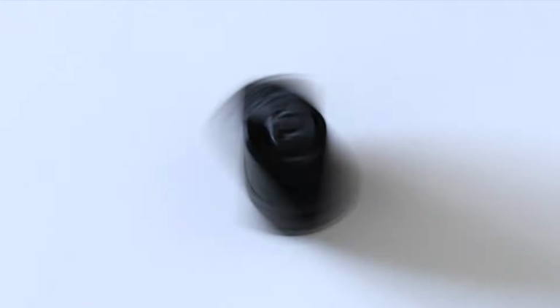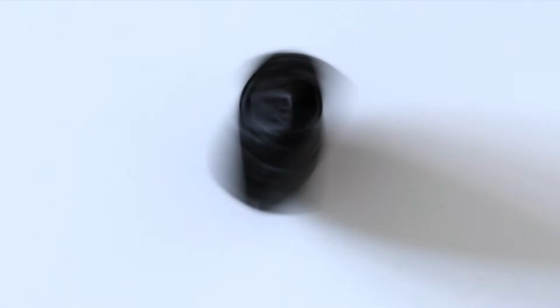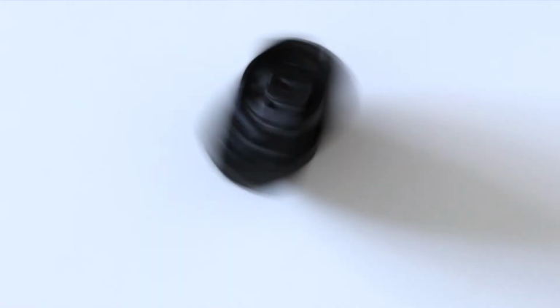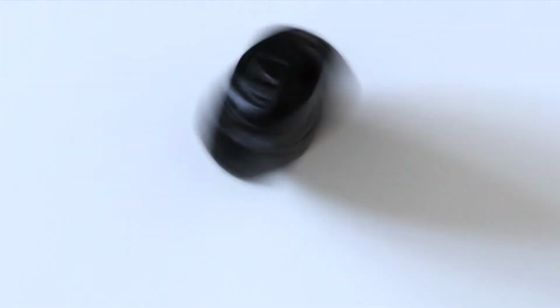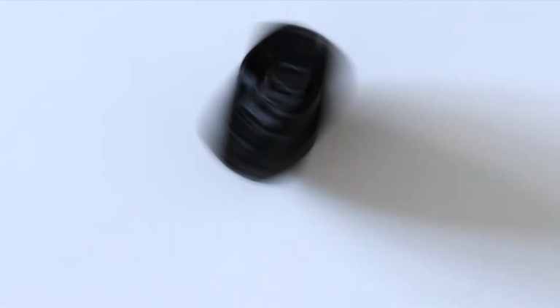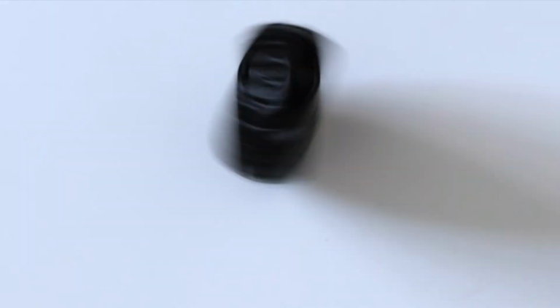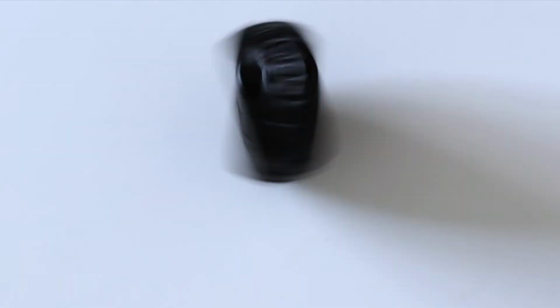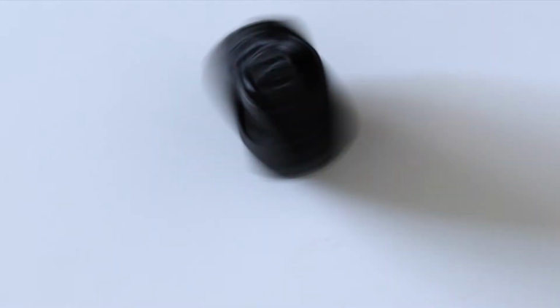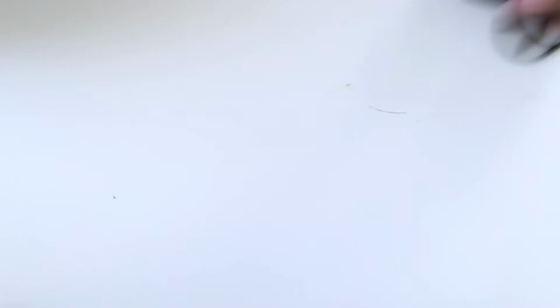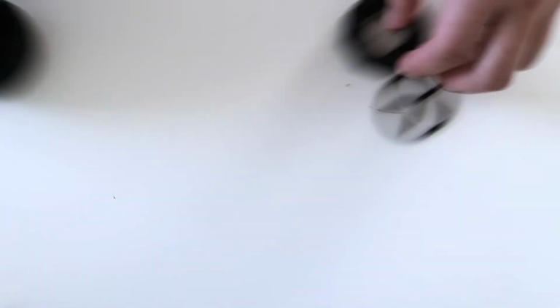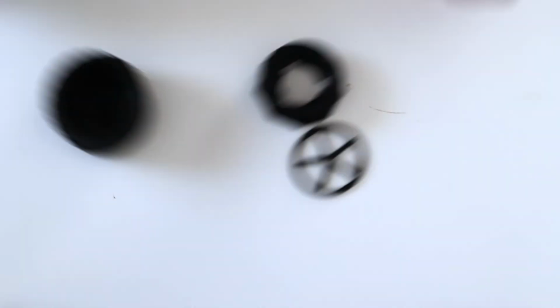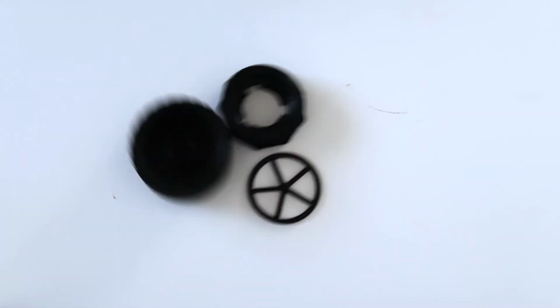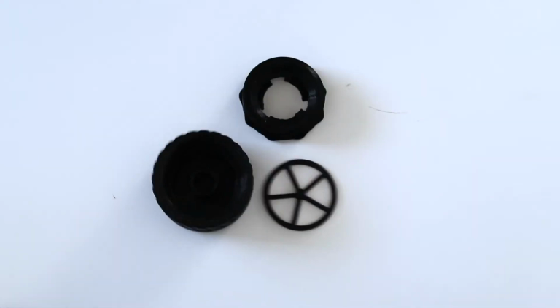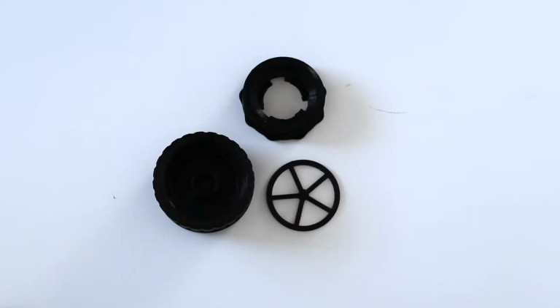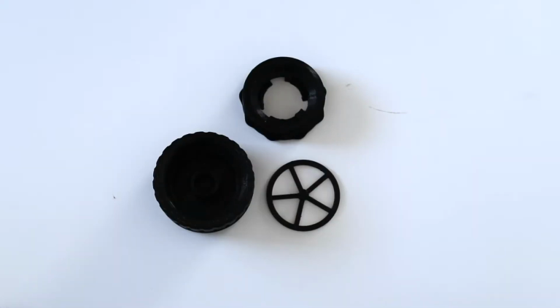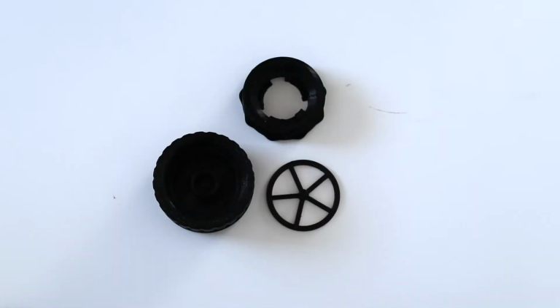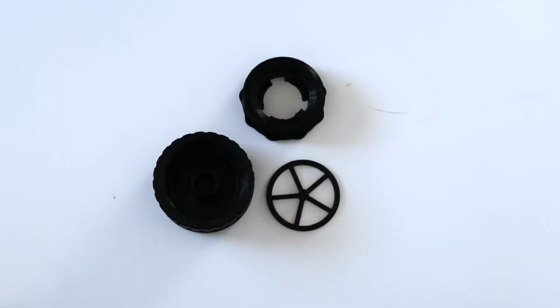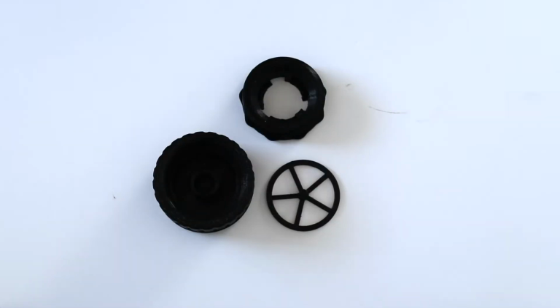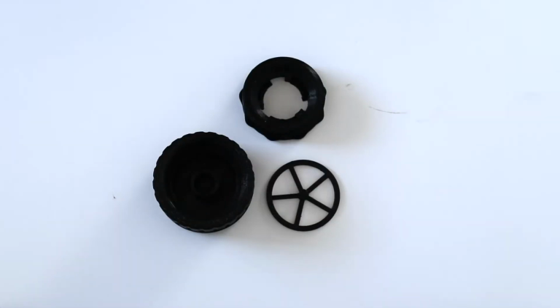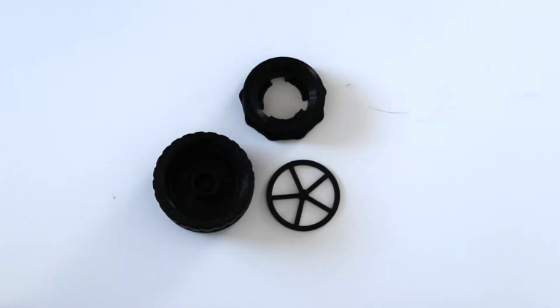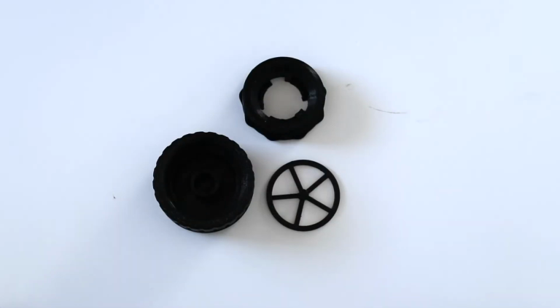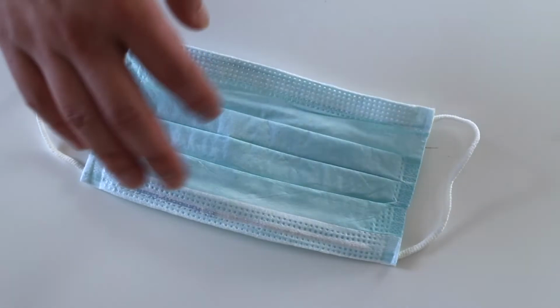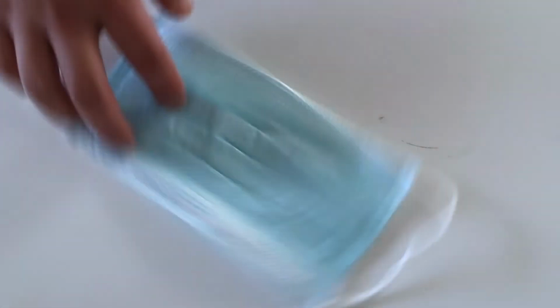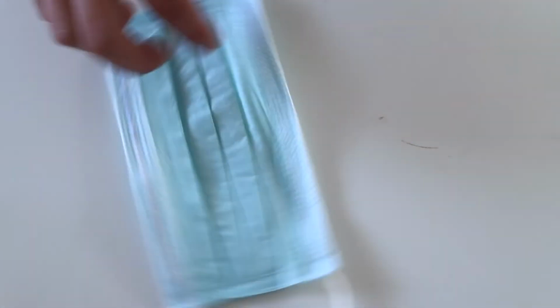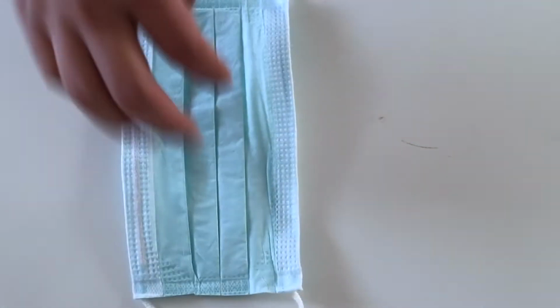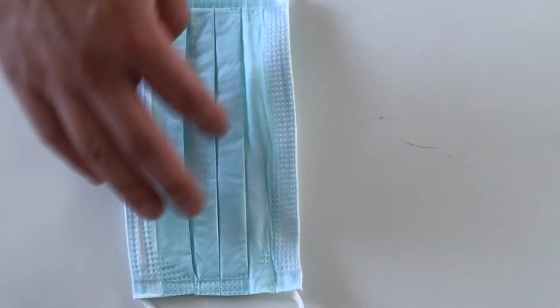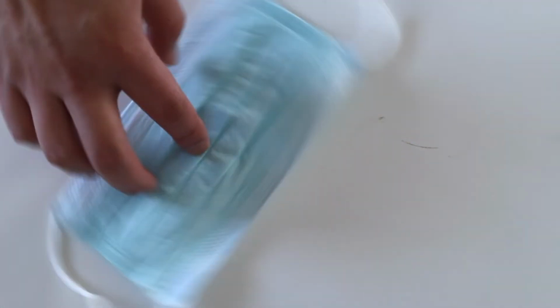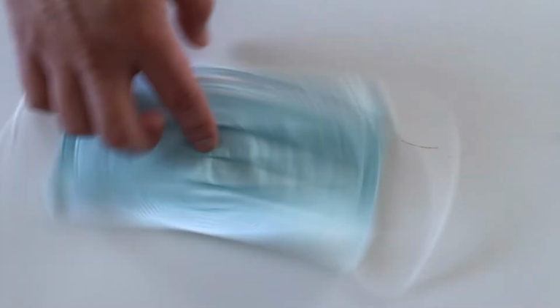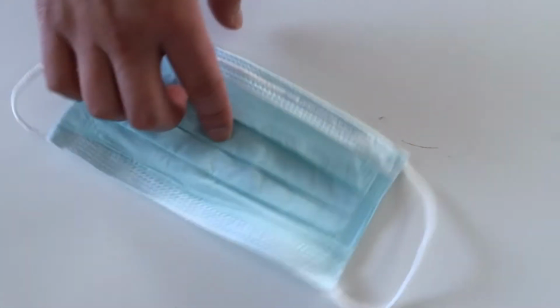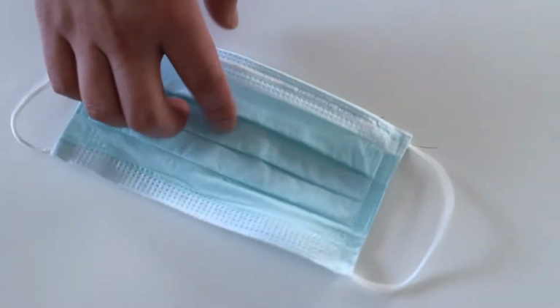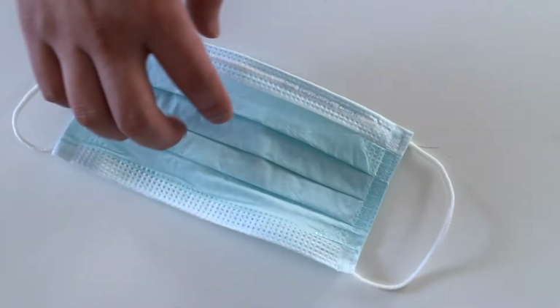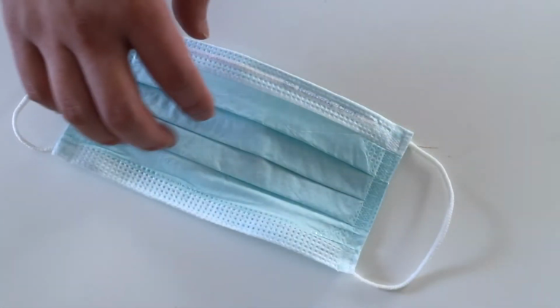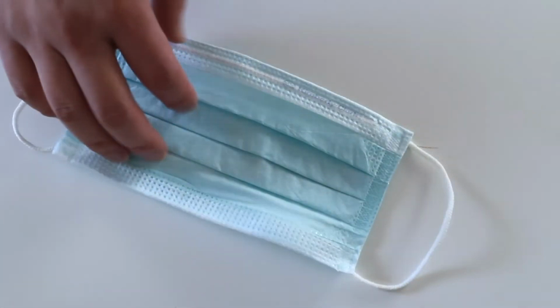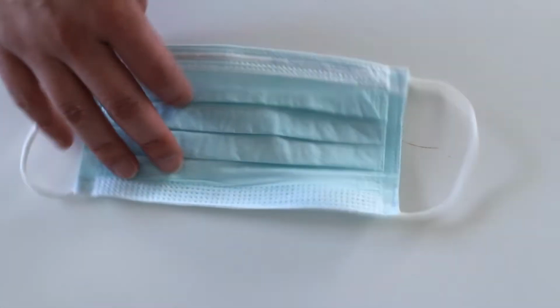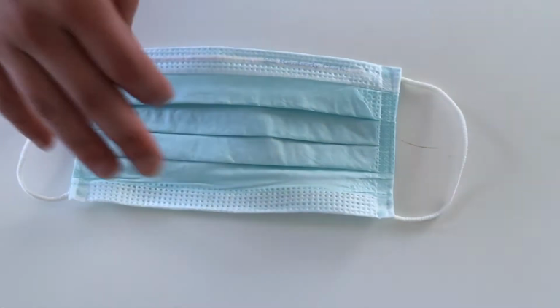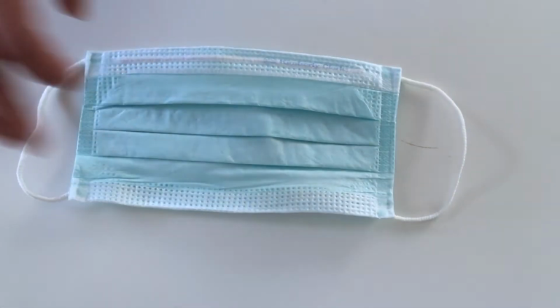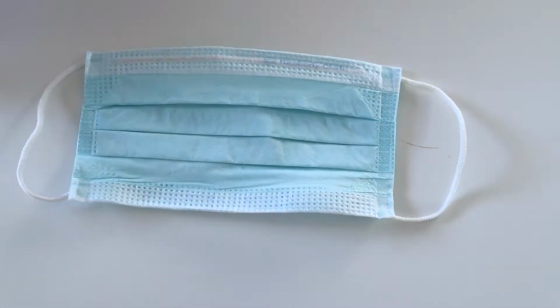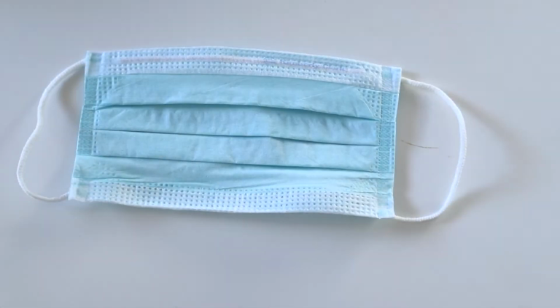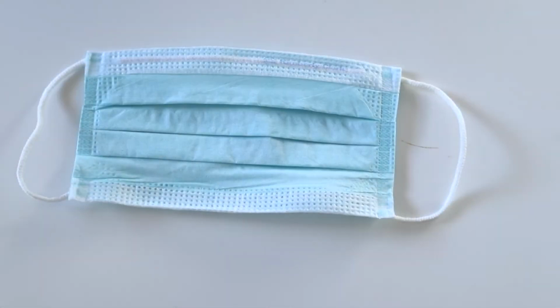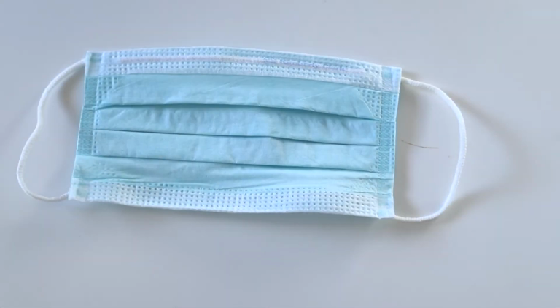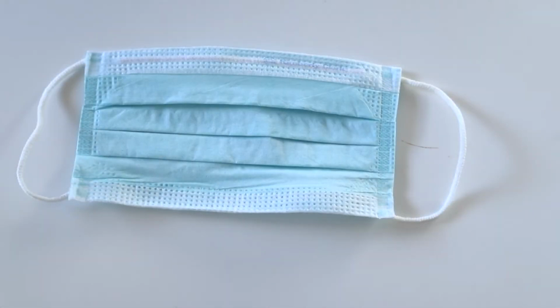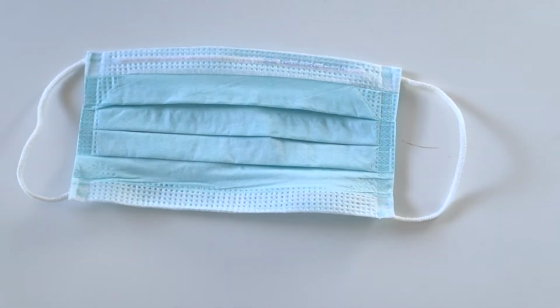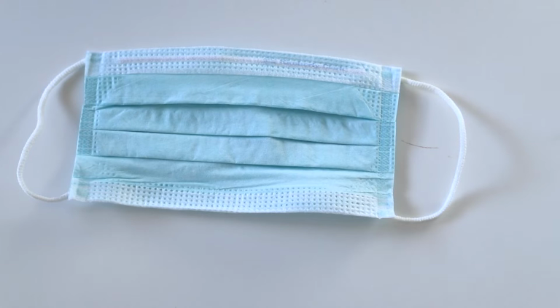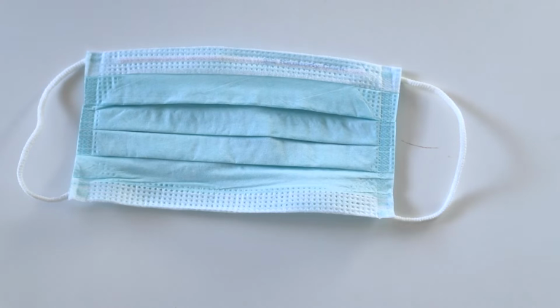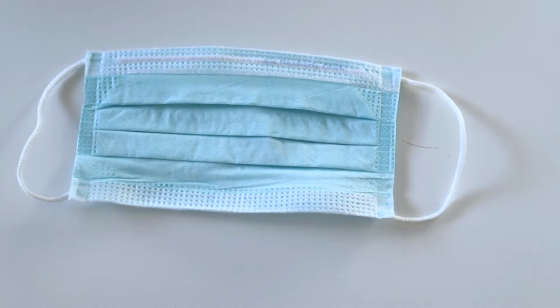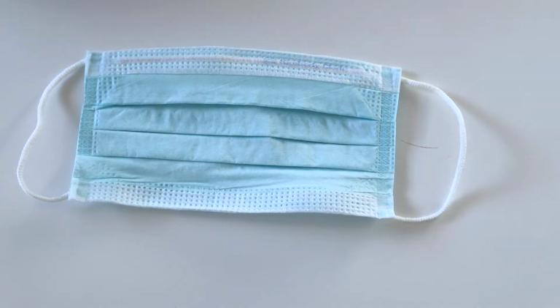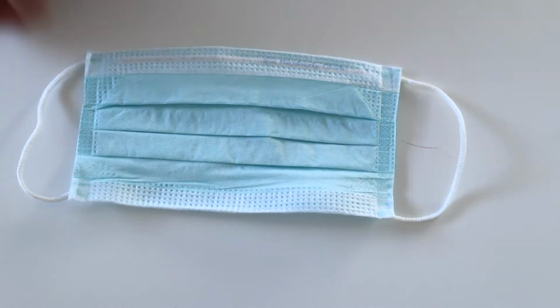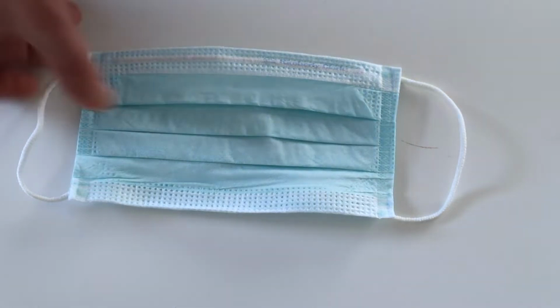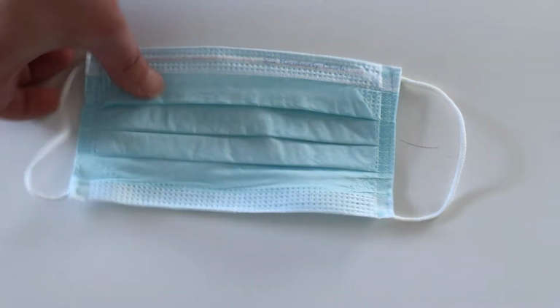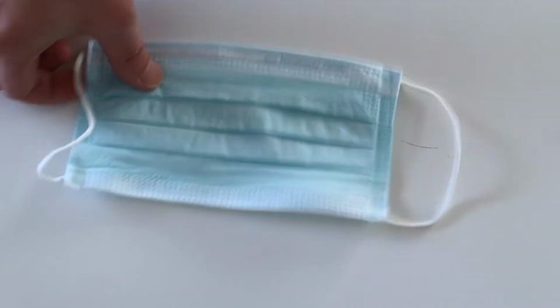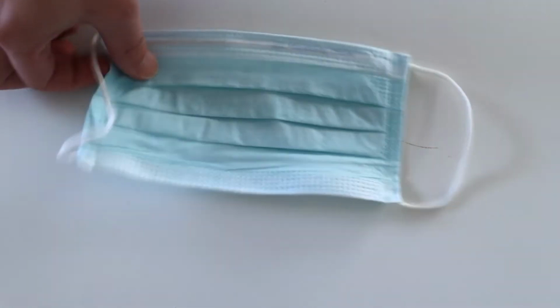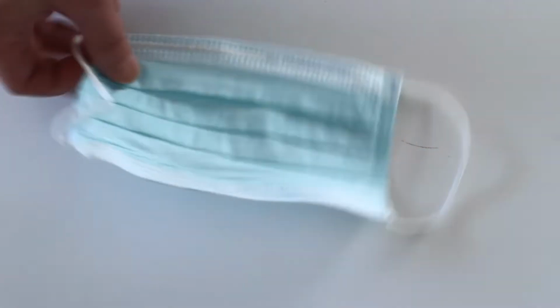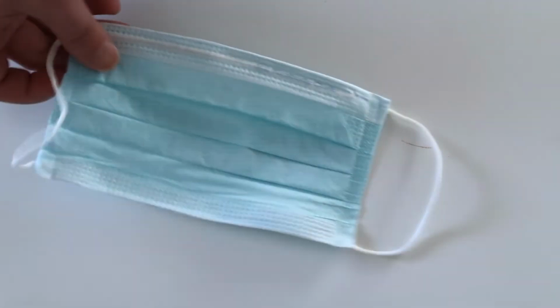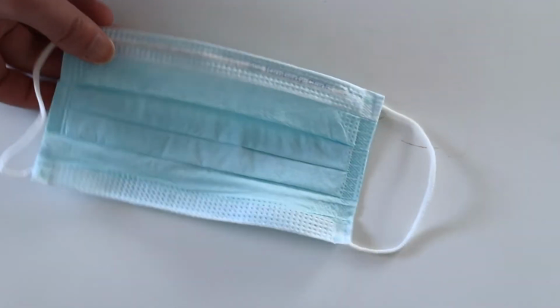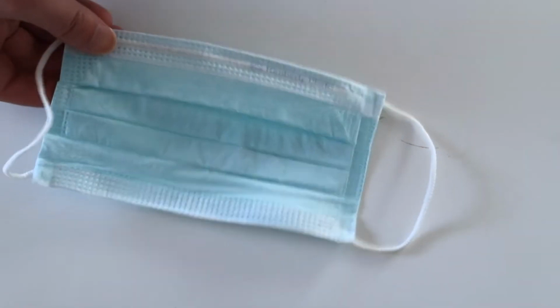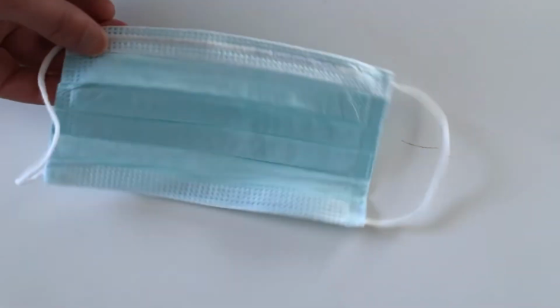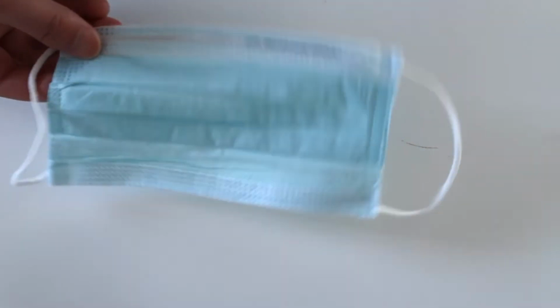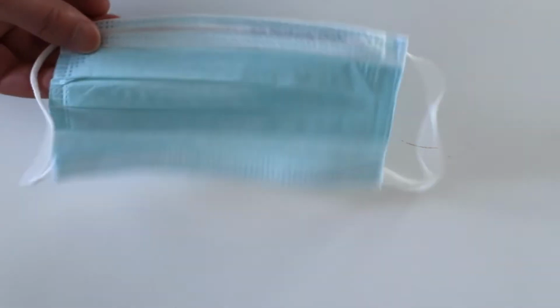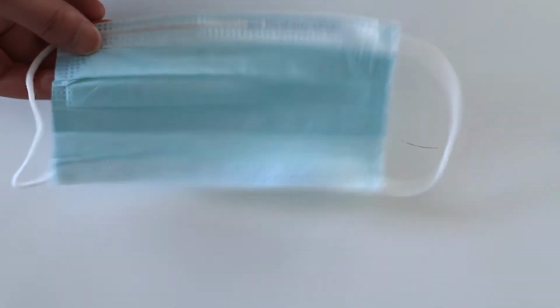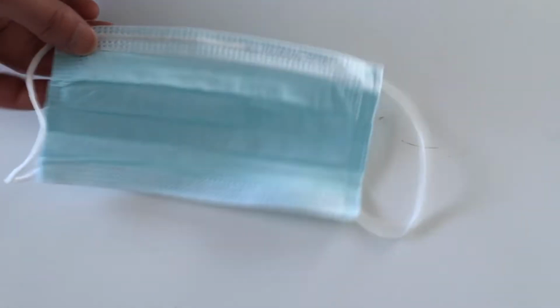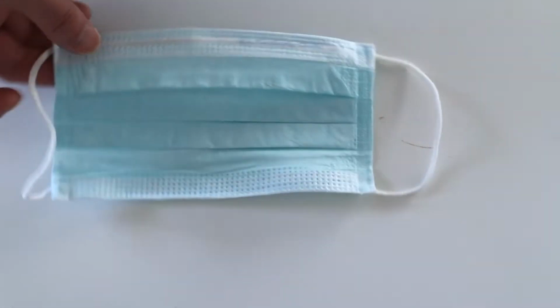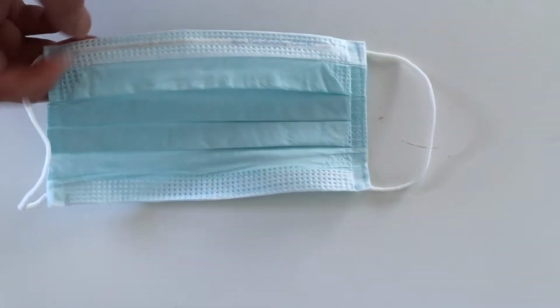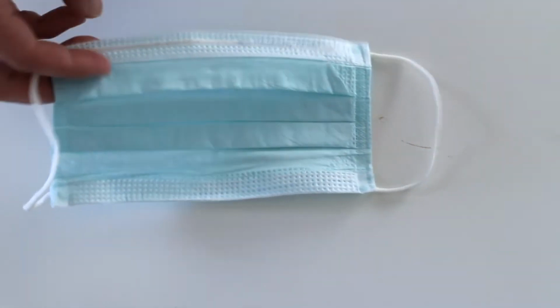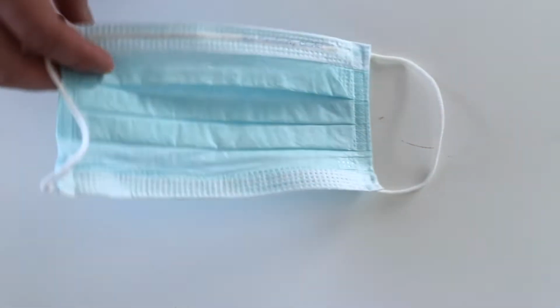It's circular. It comes in three pieces and it's going to extend the life of your face mask for more than four days. Let's go!